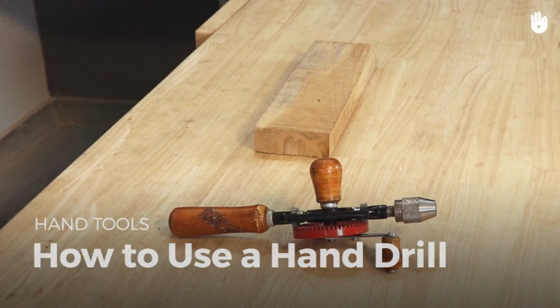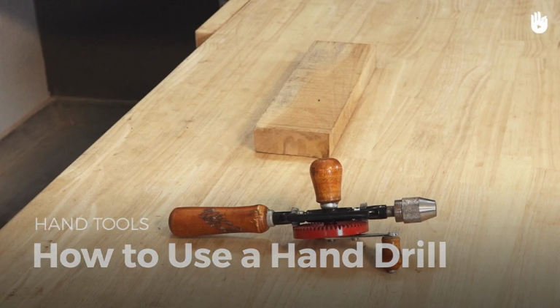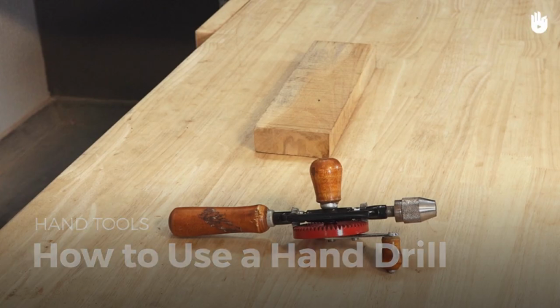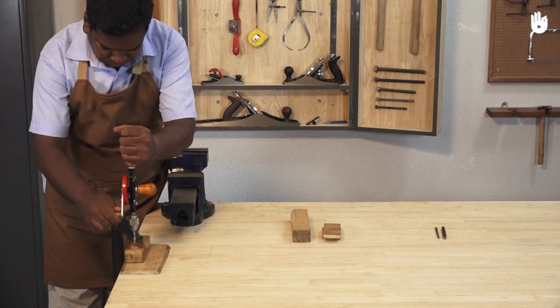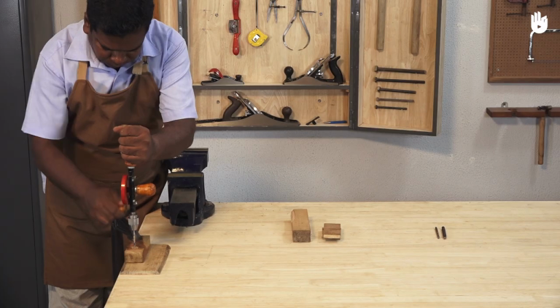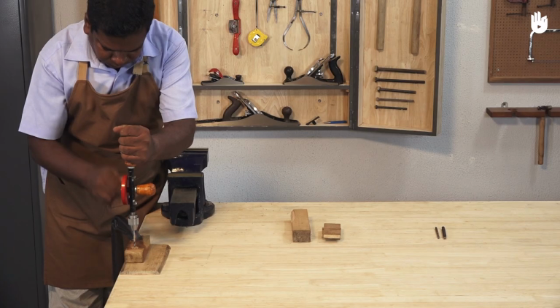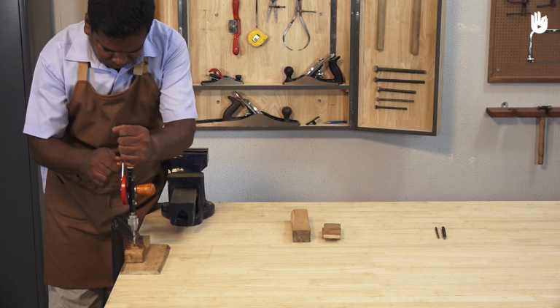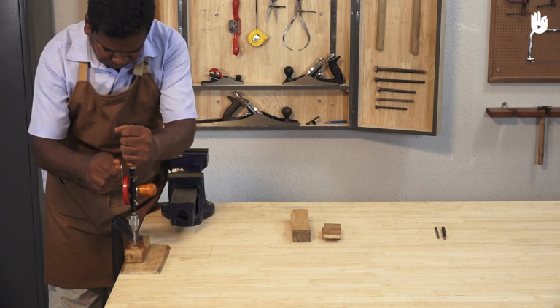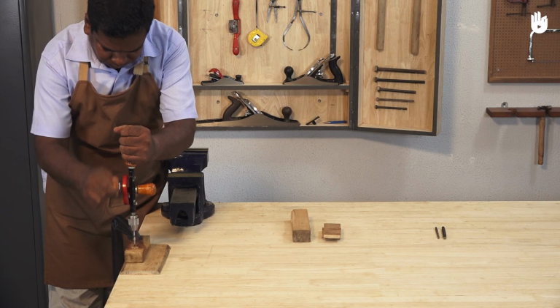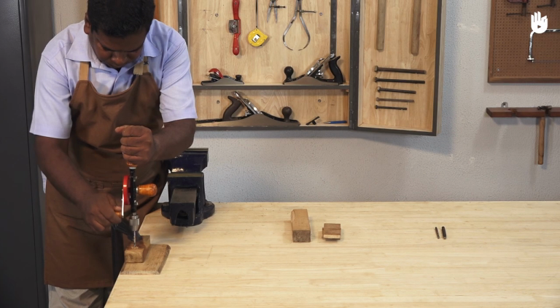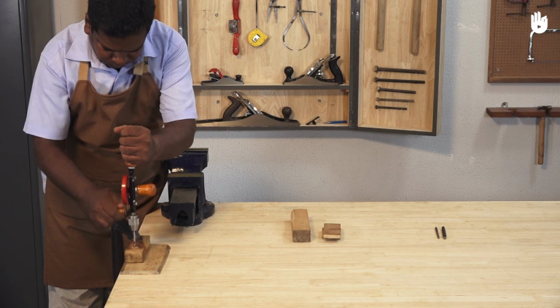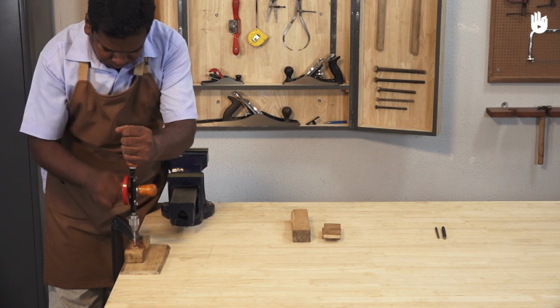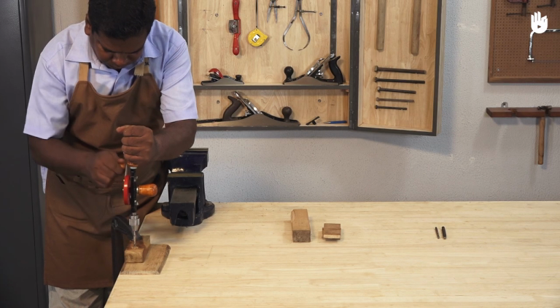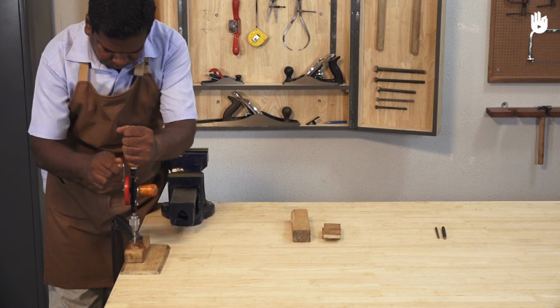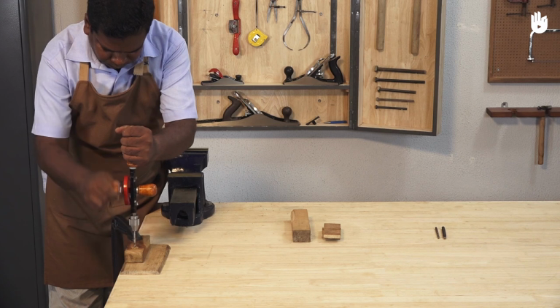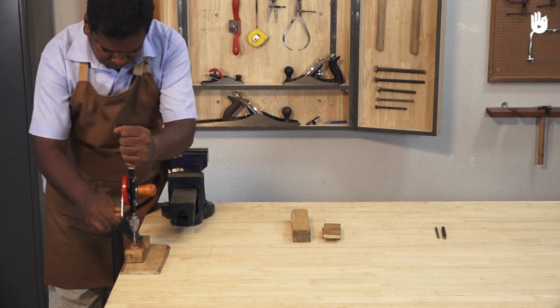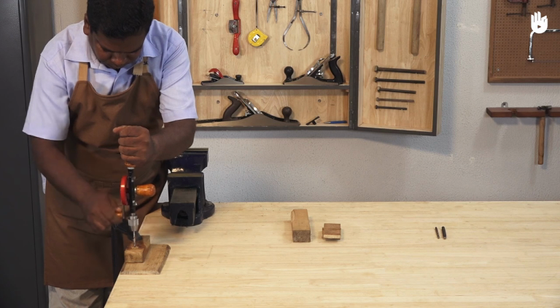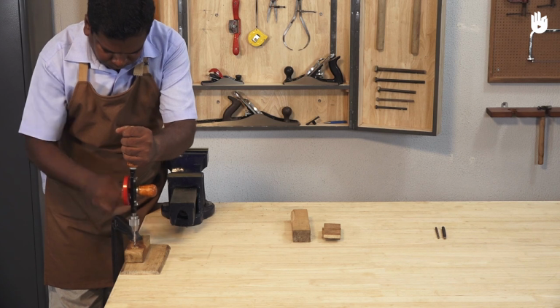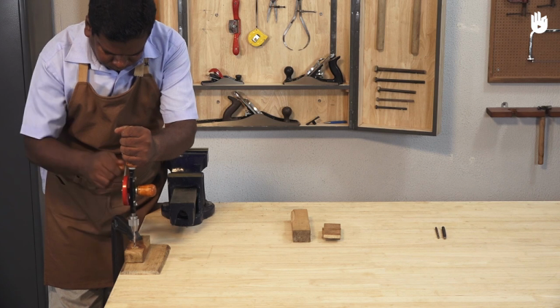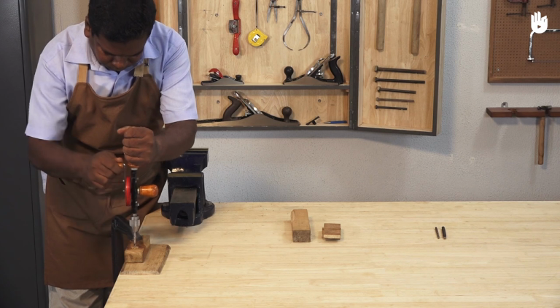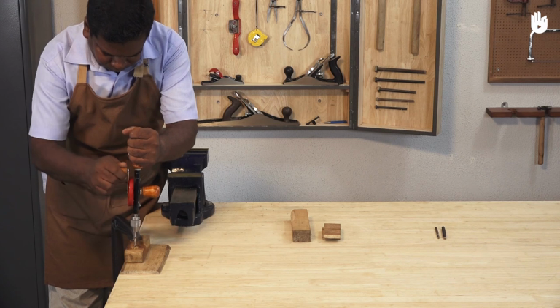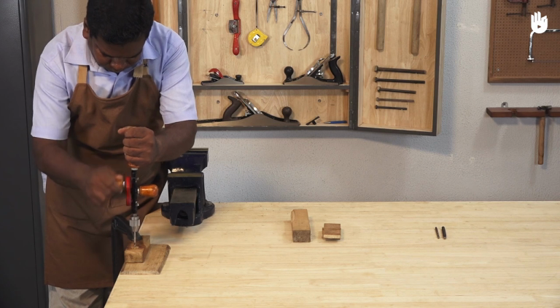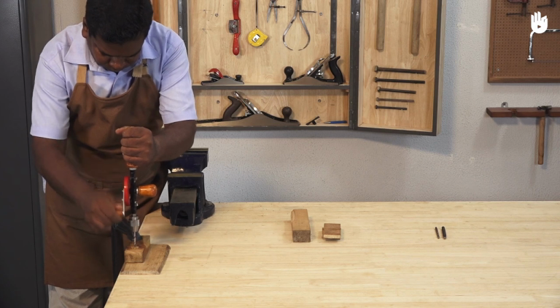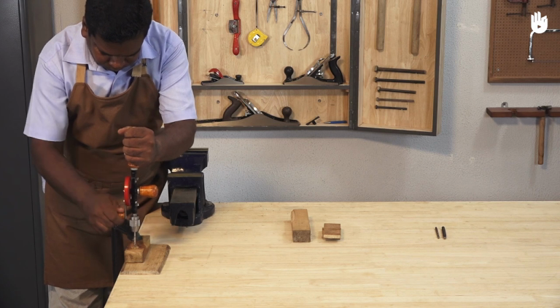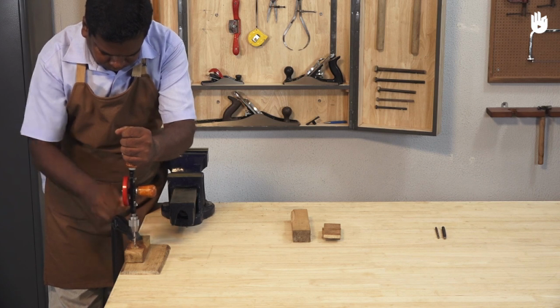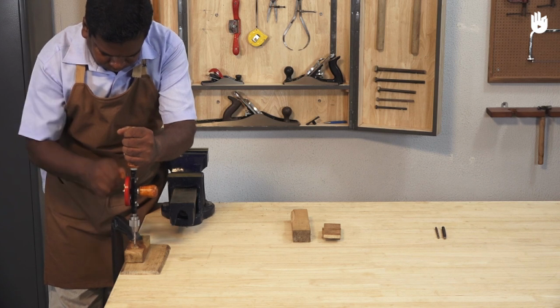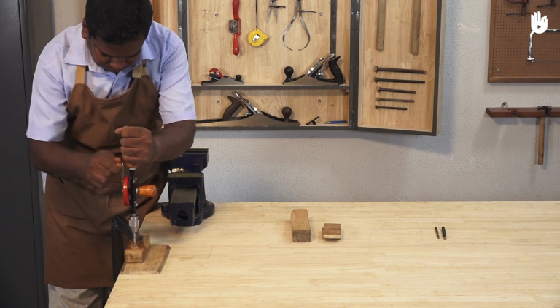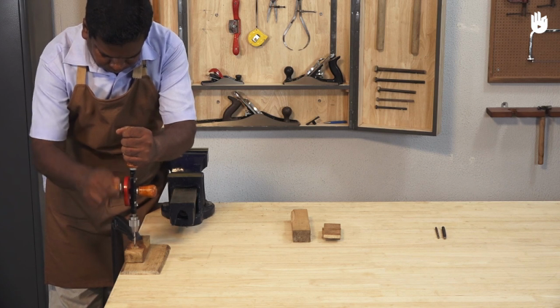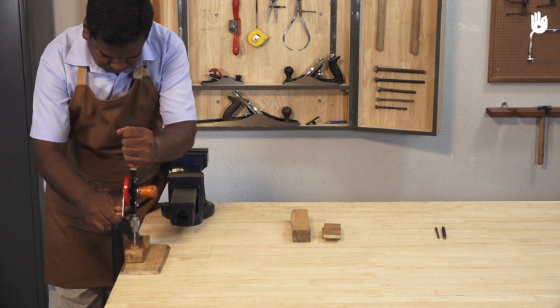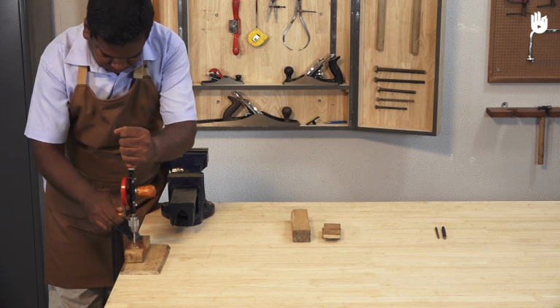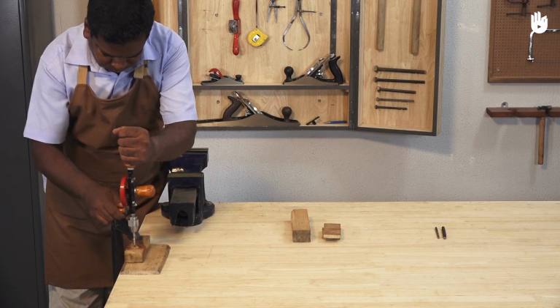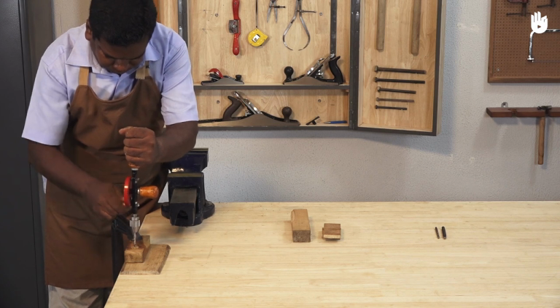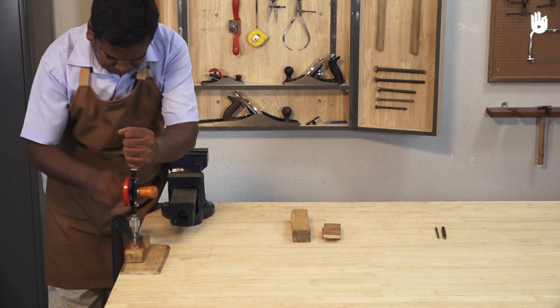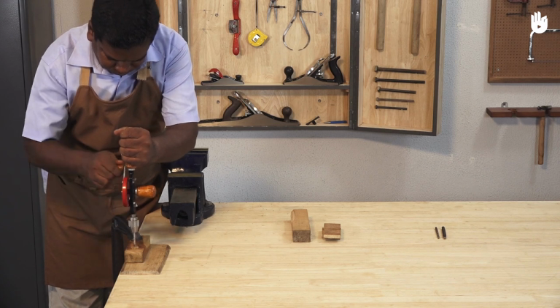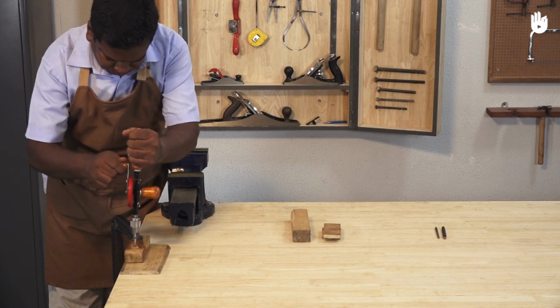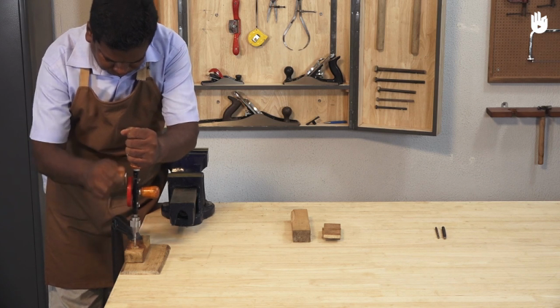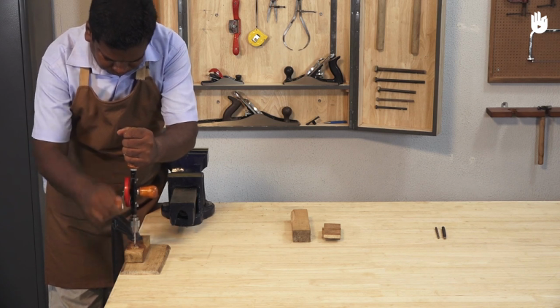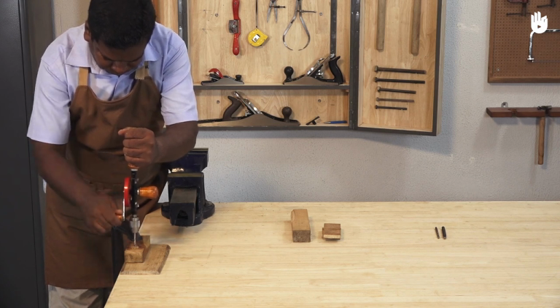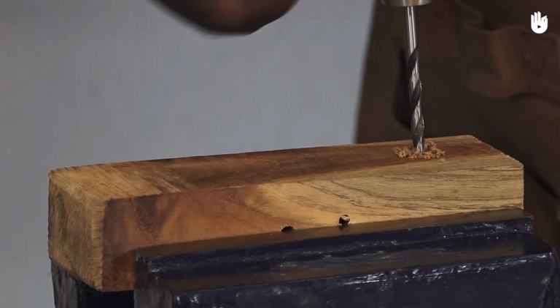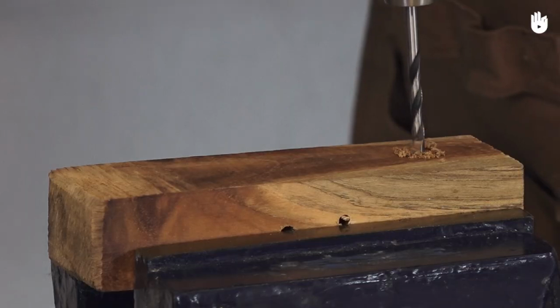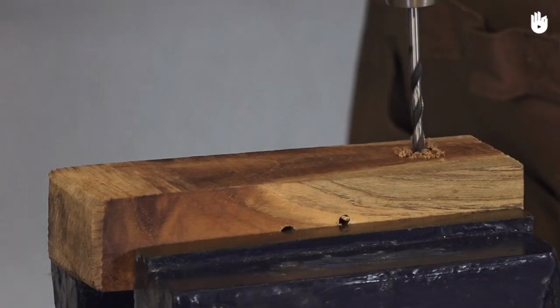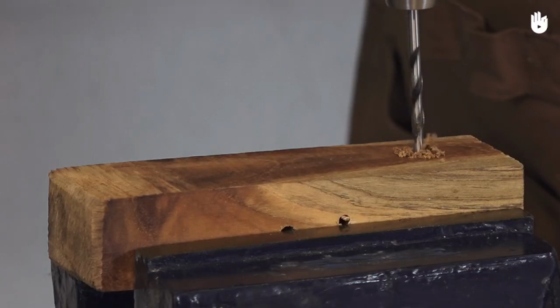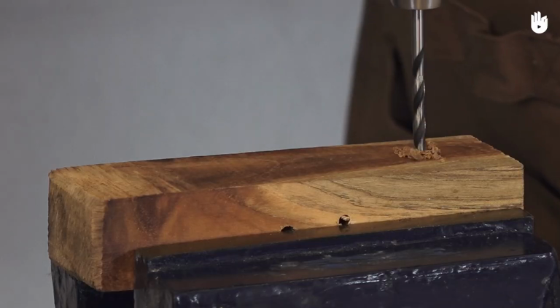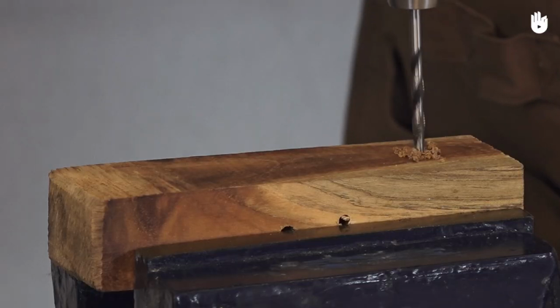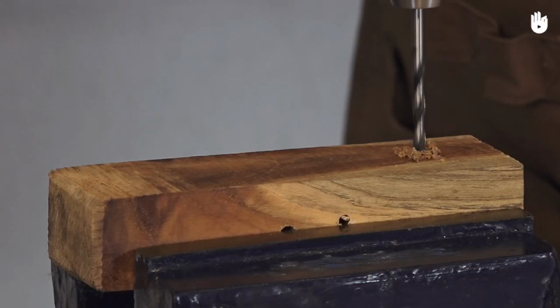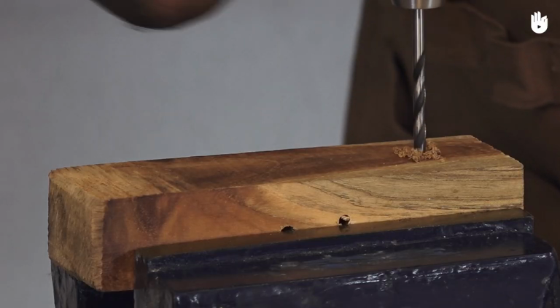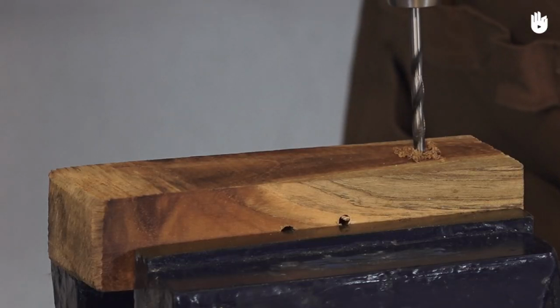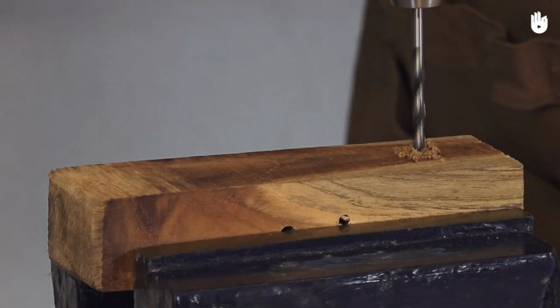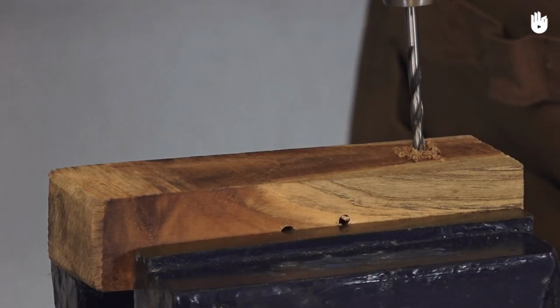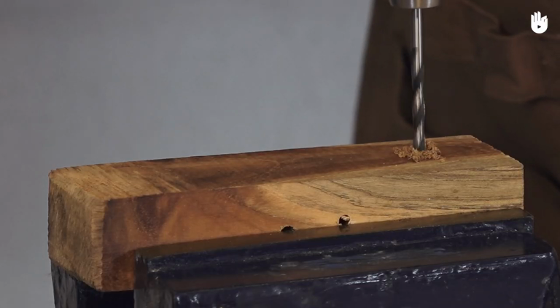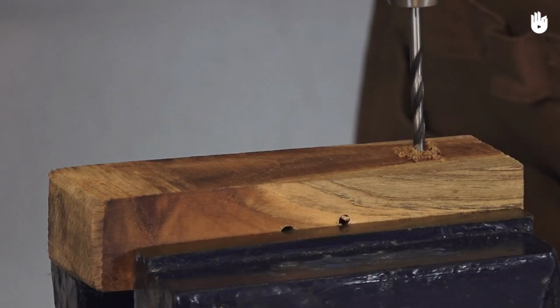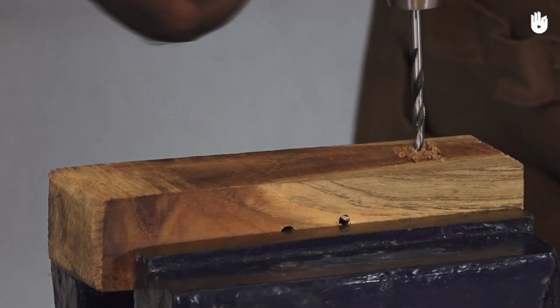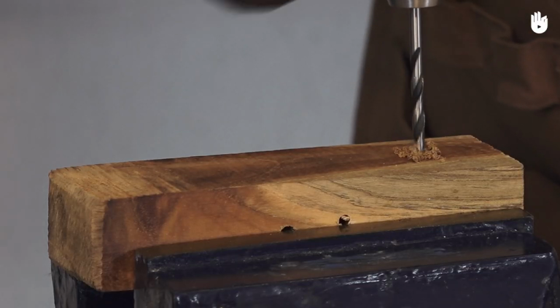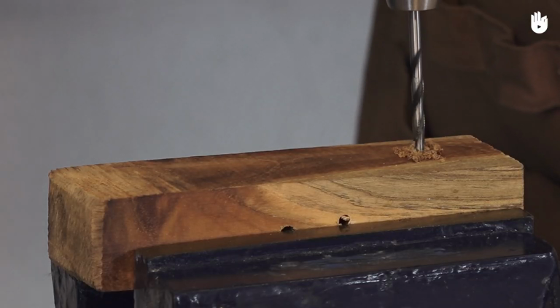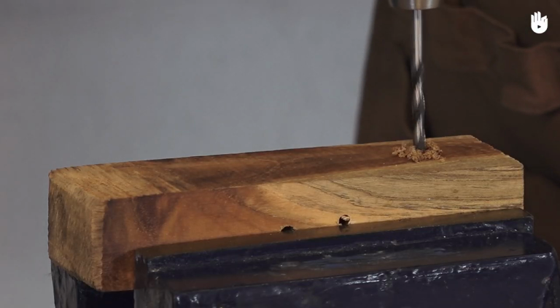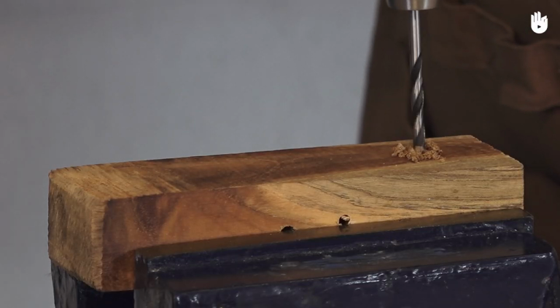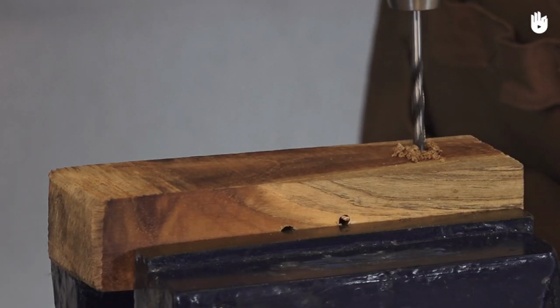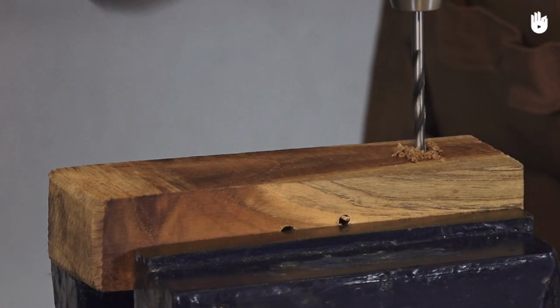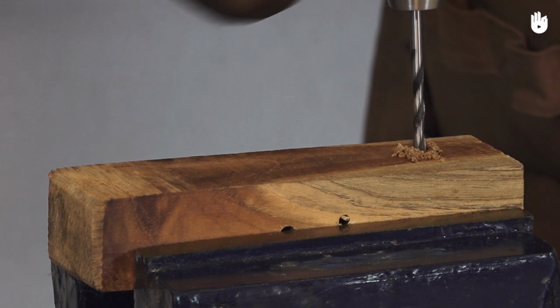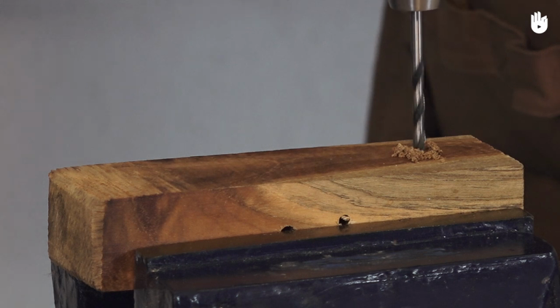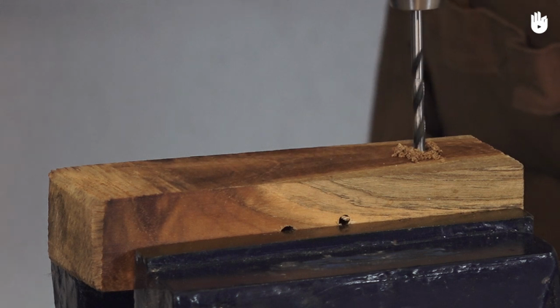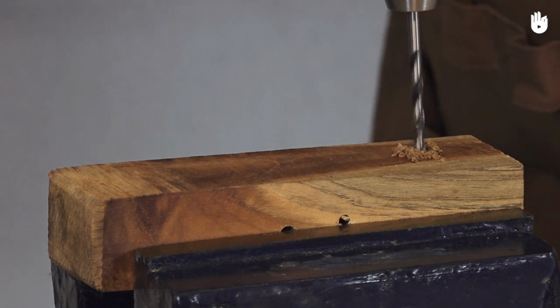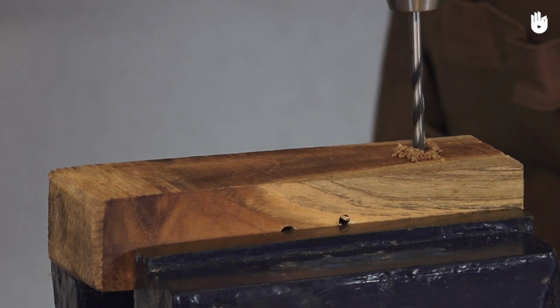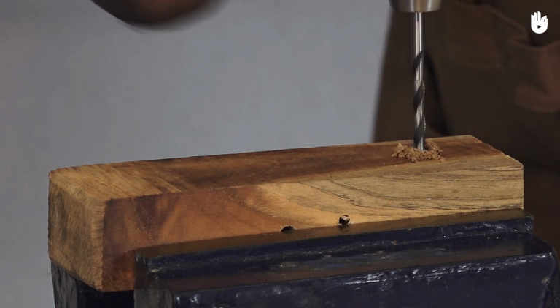In this video you will learn how to use a hand drill. A hand drill is very useful for making small holes.